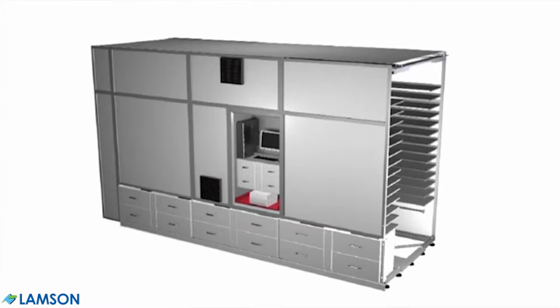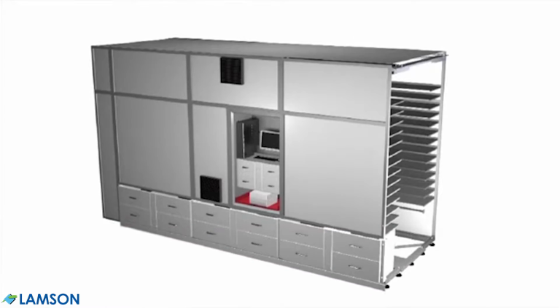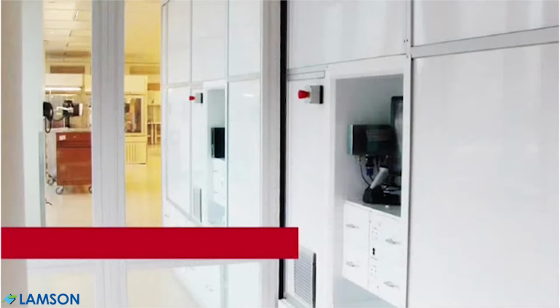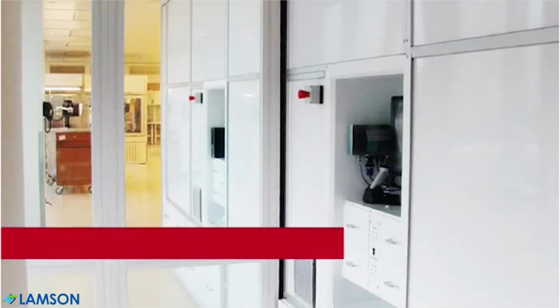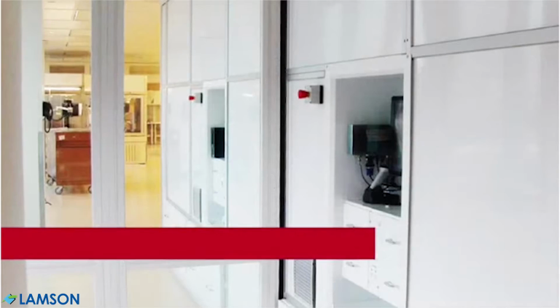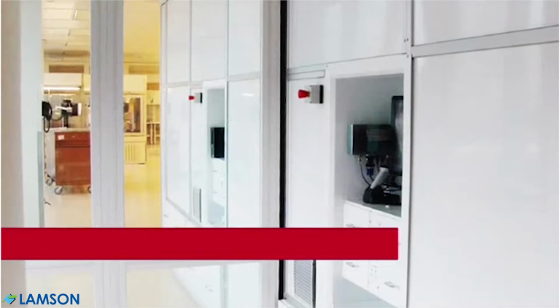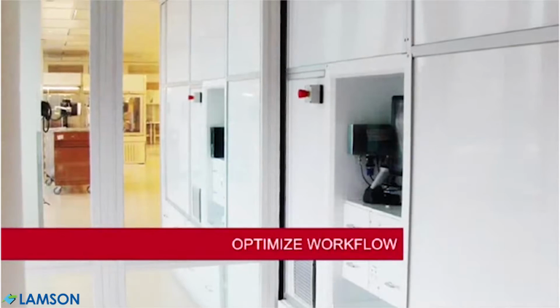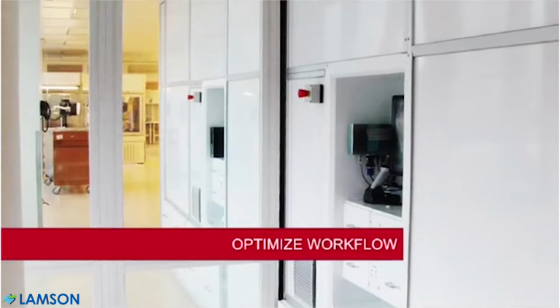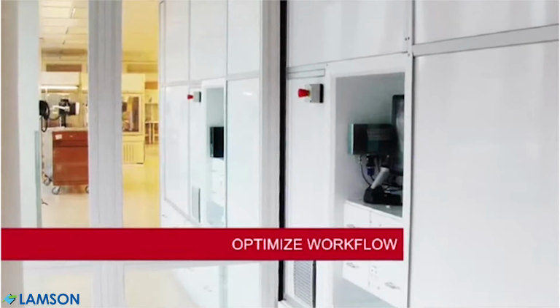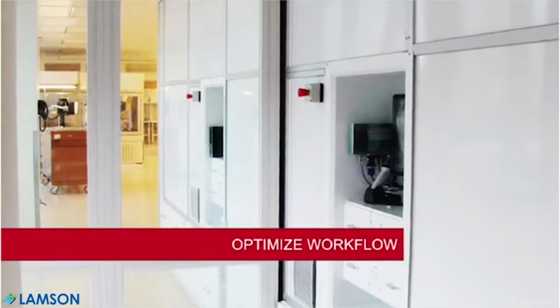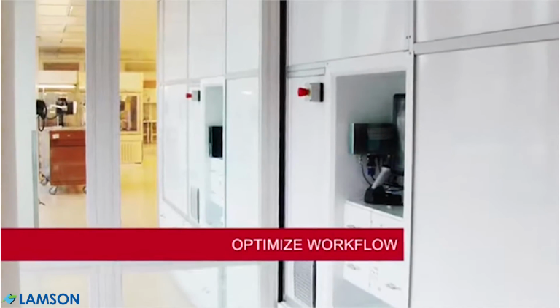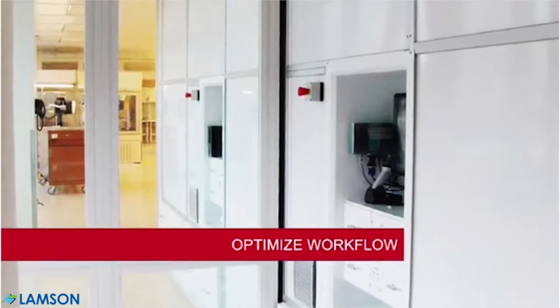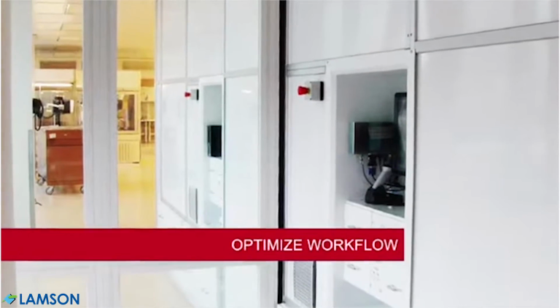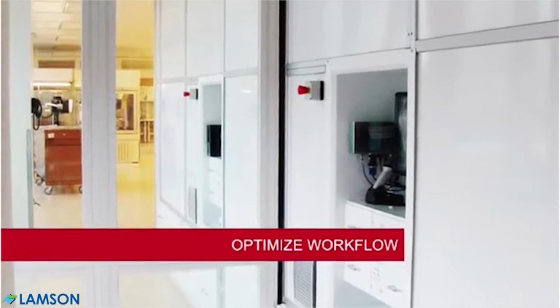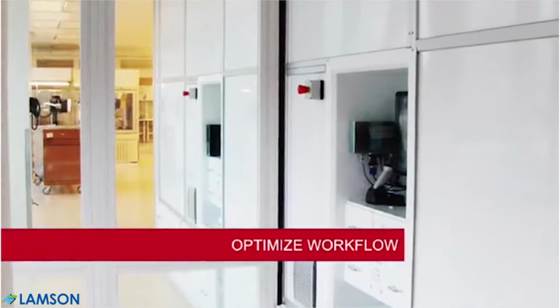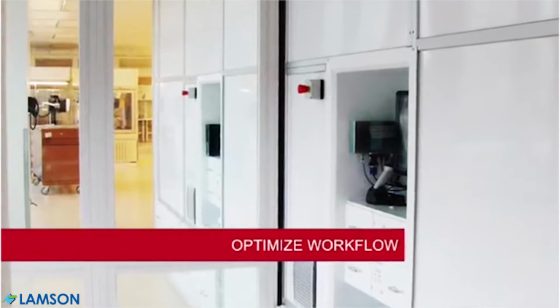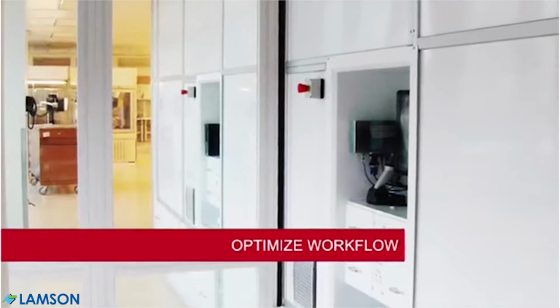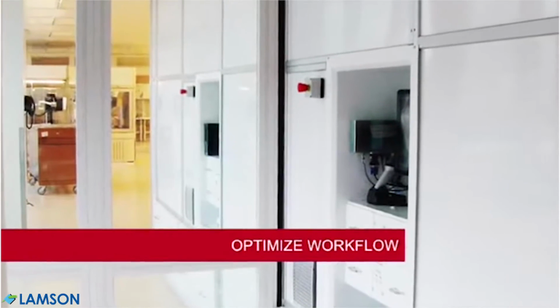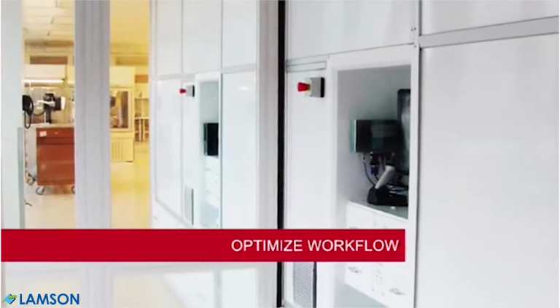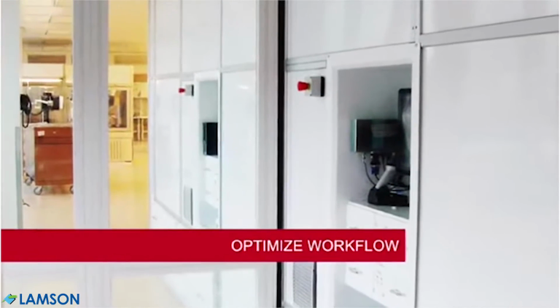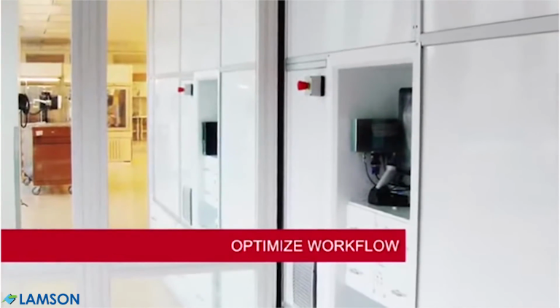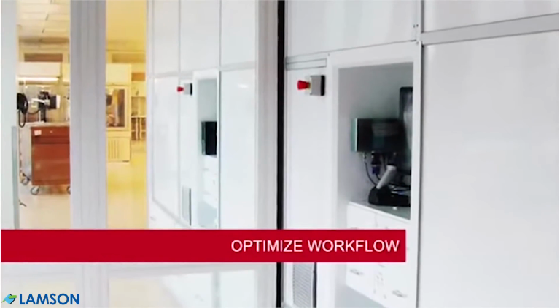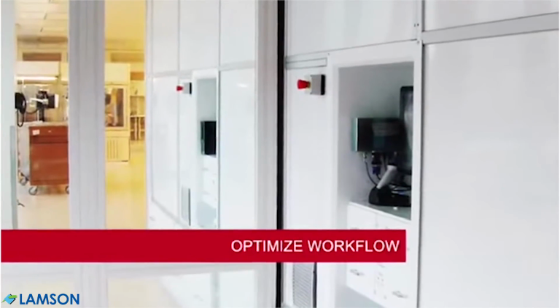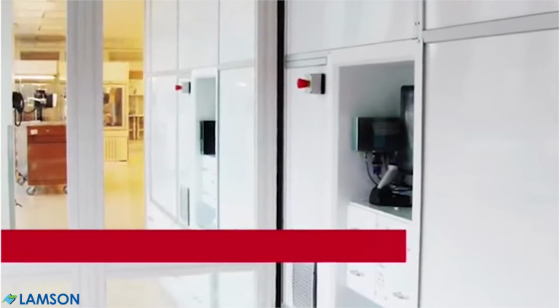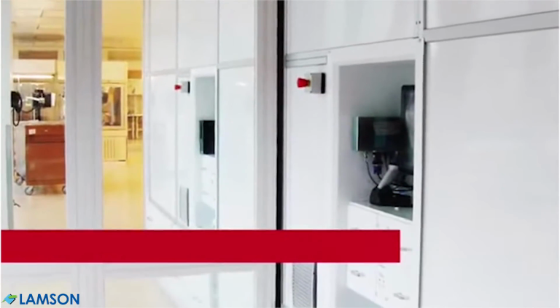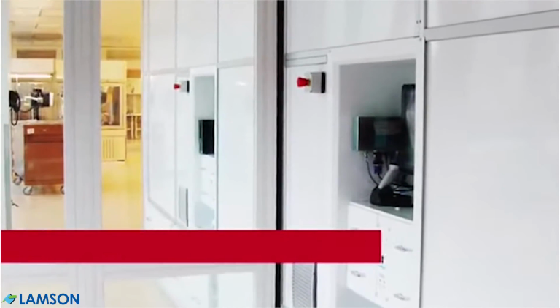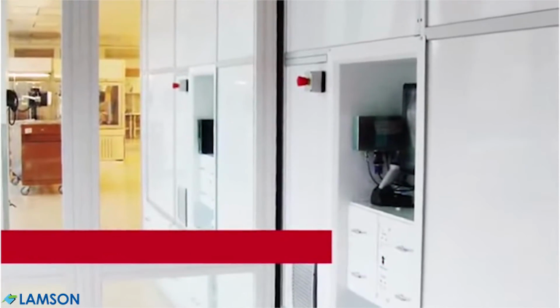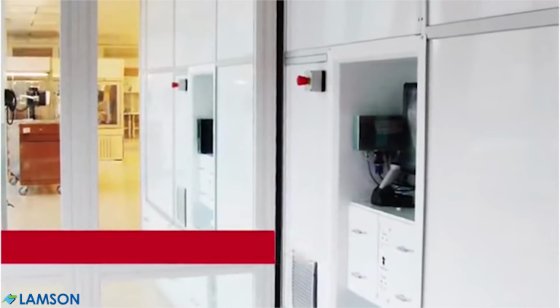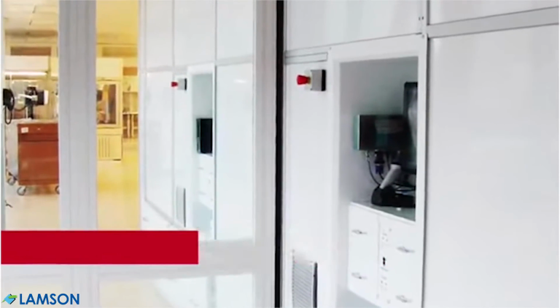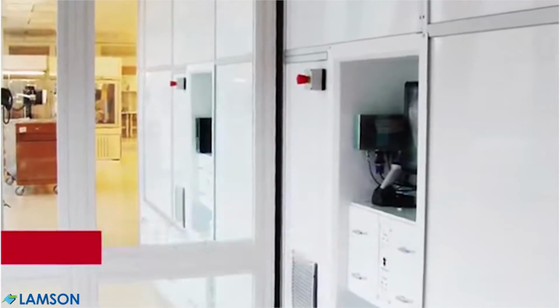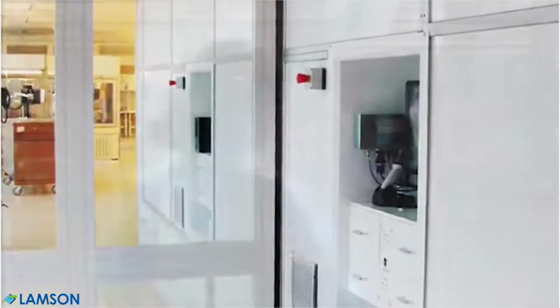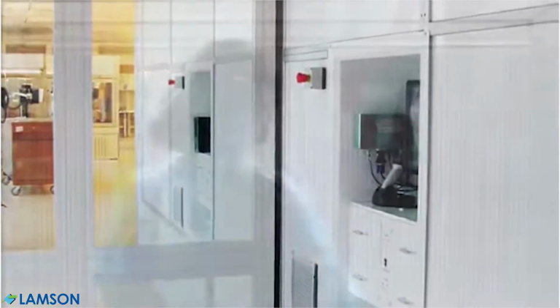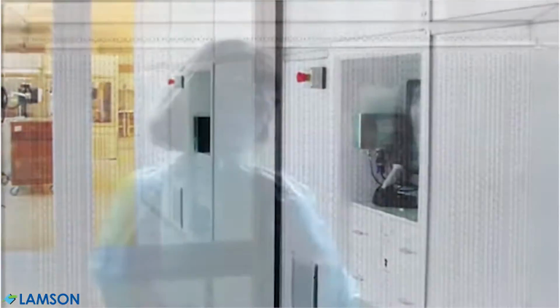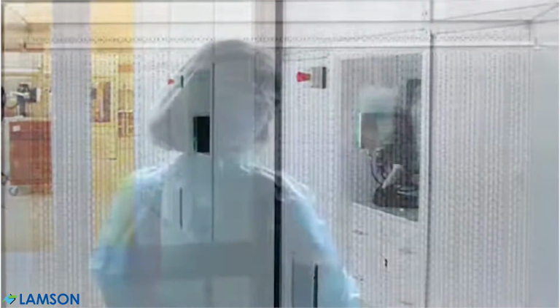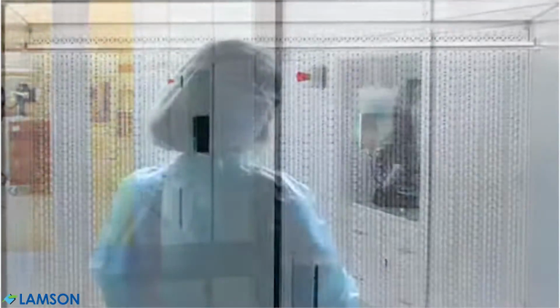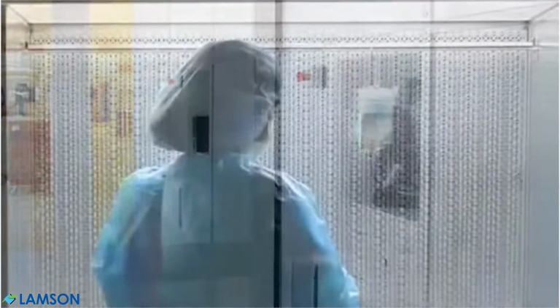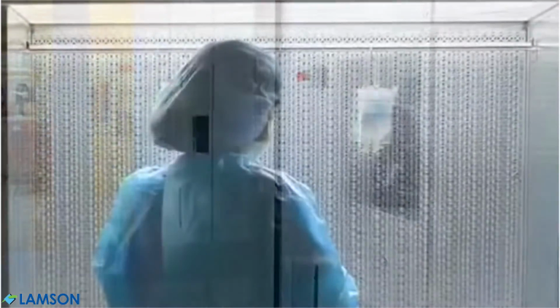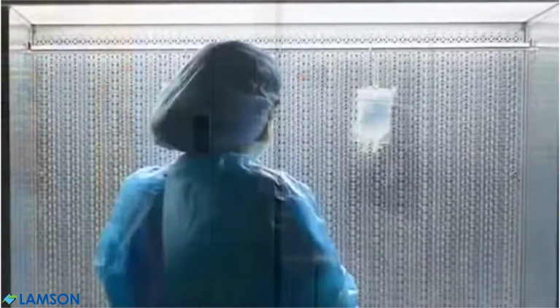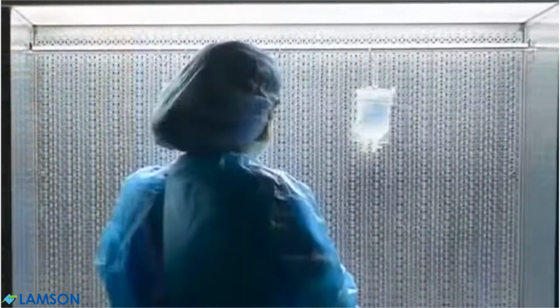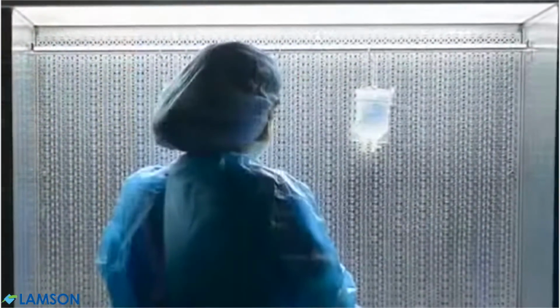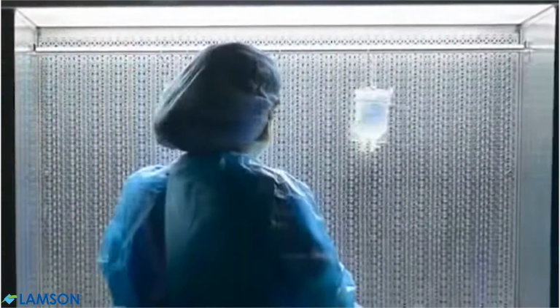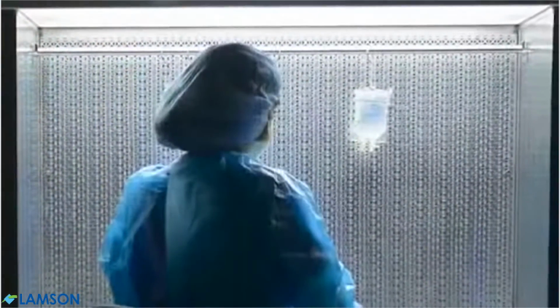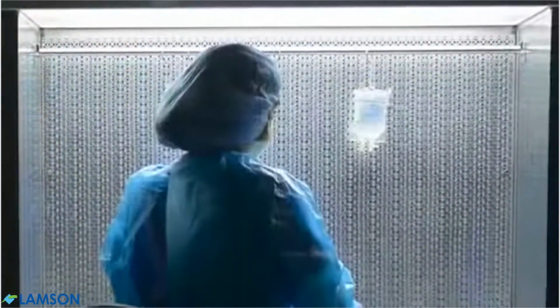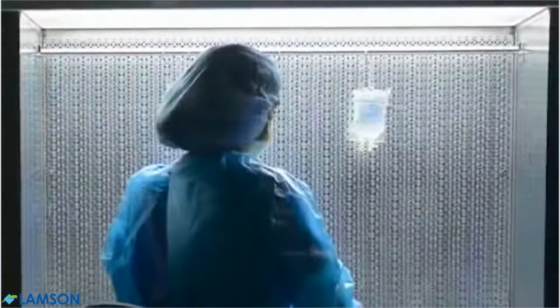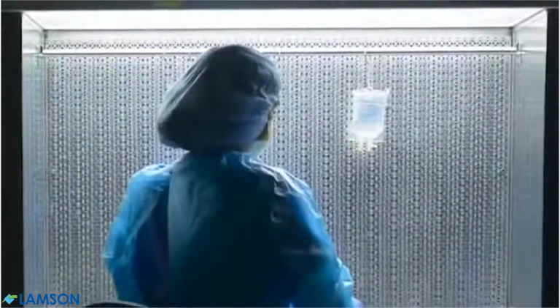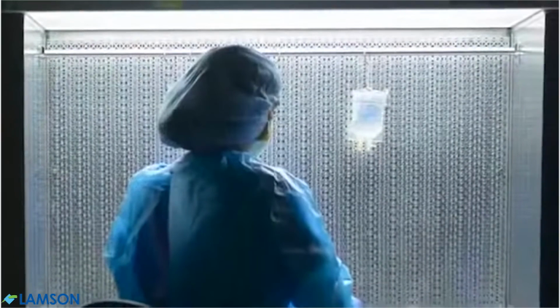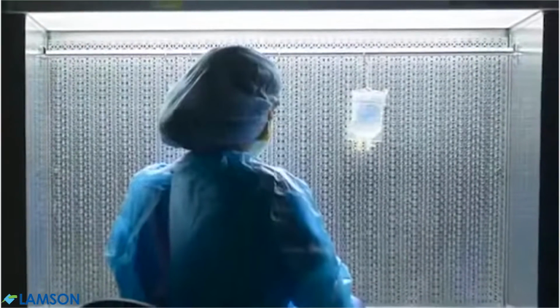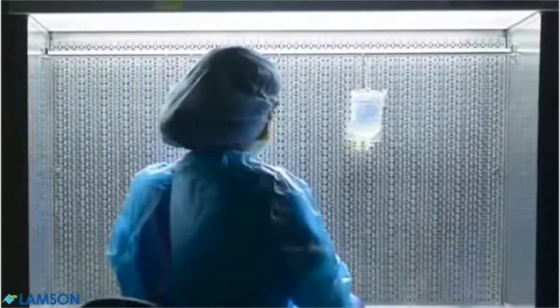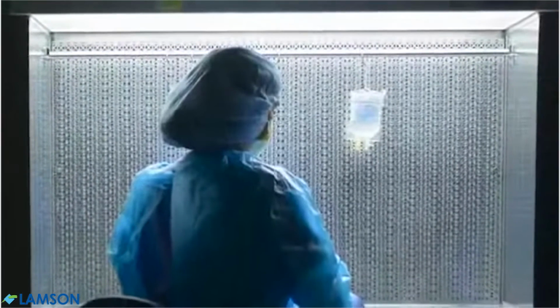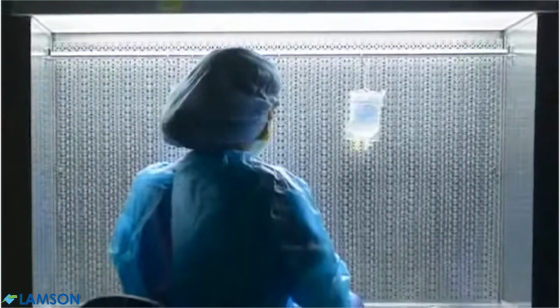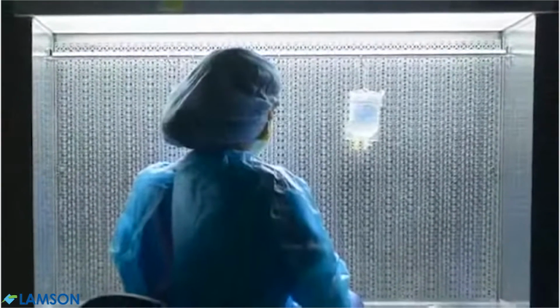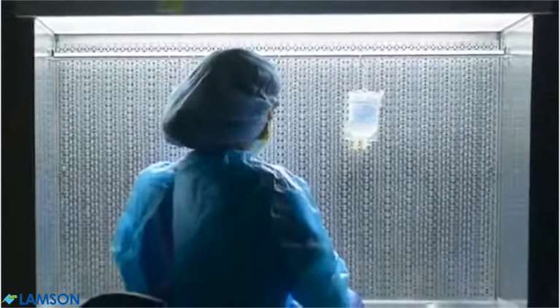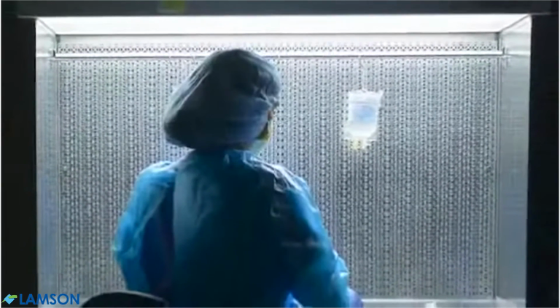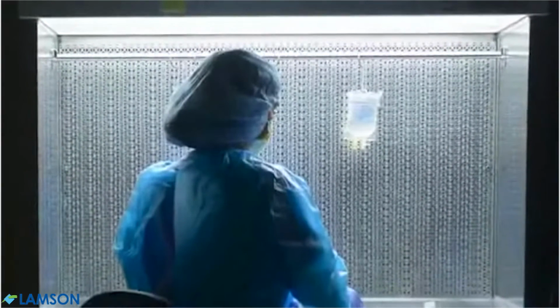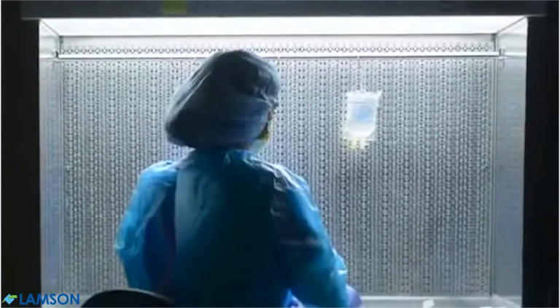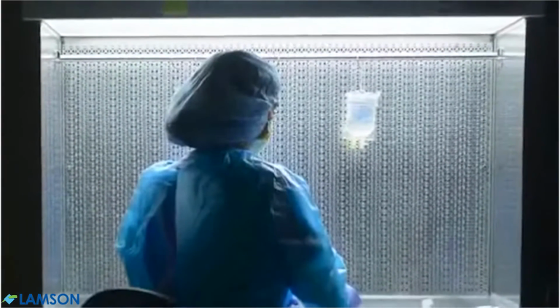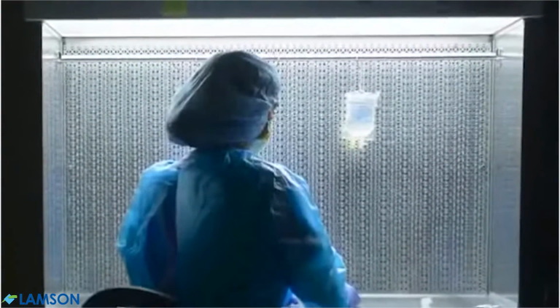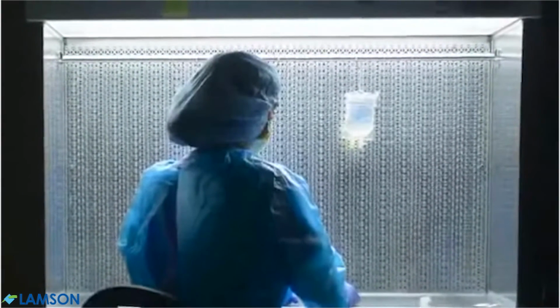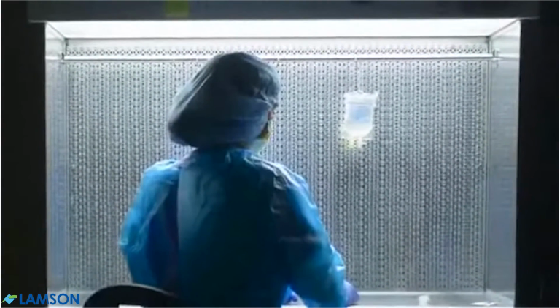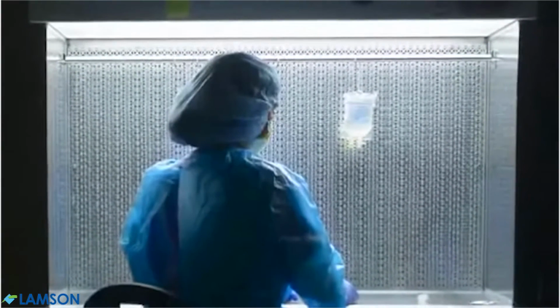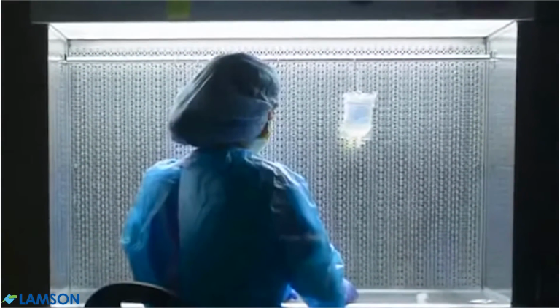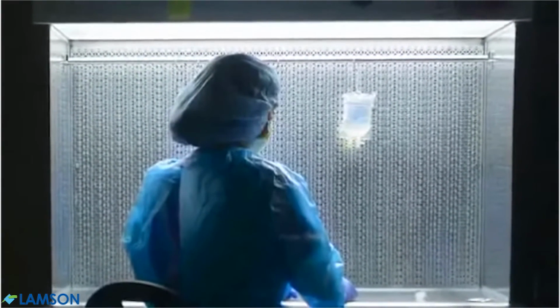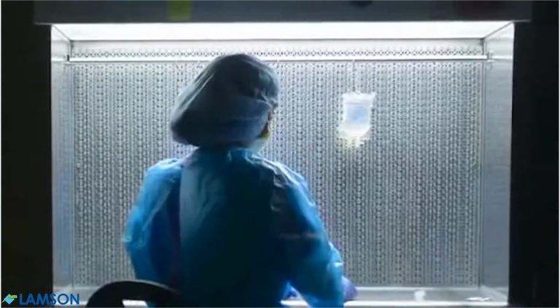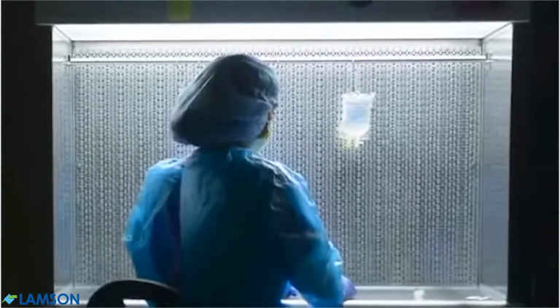With an option for stations on both sides, BoxPicker can serve as a pass-through to the cleanroom, minimizing workflow interruptions.